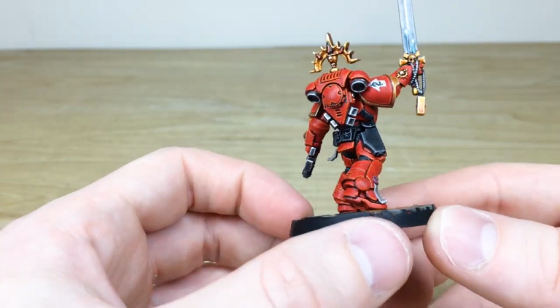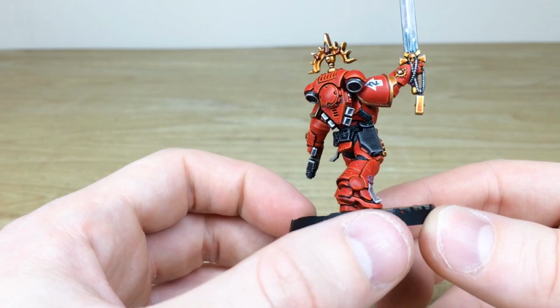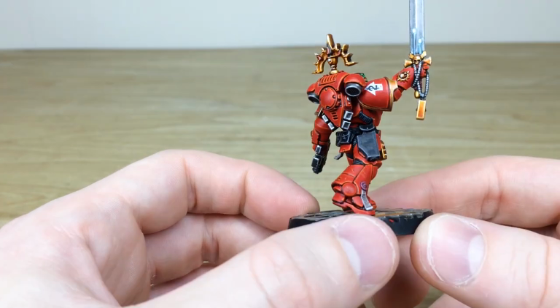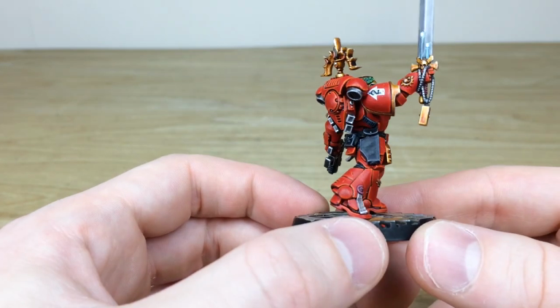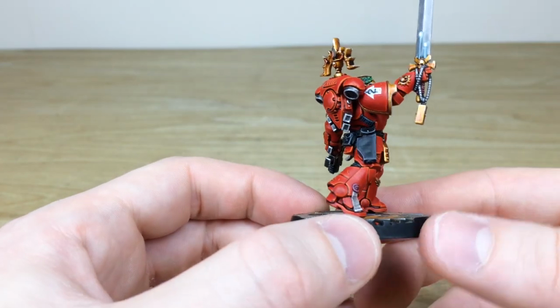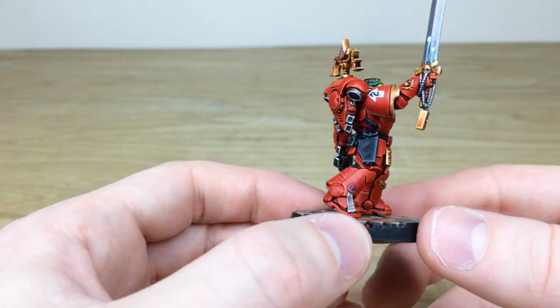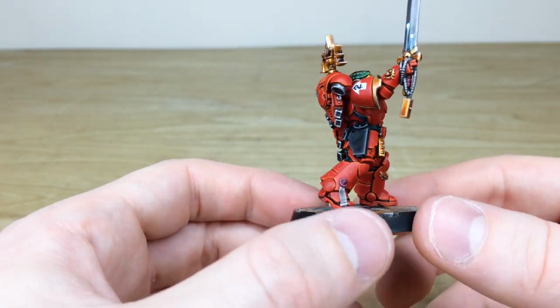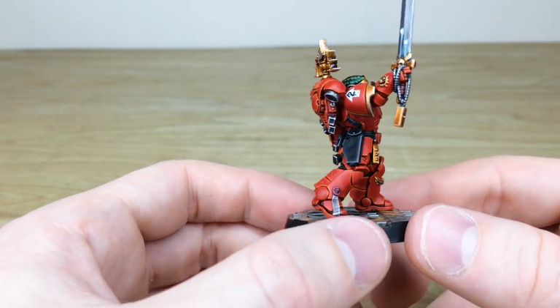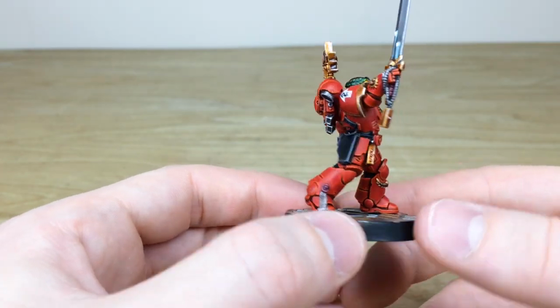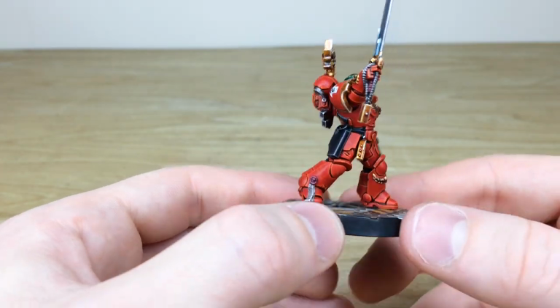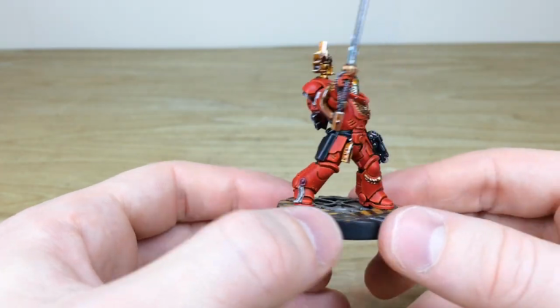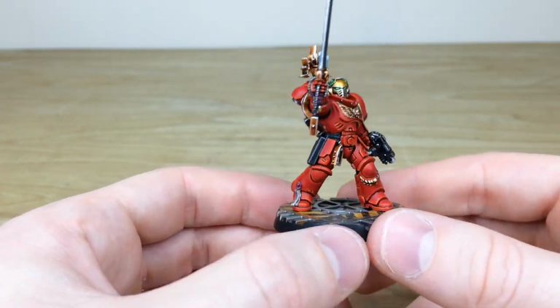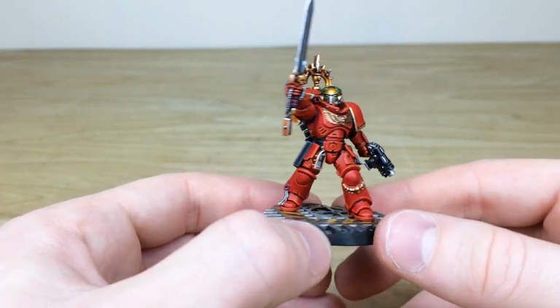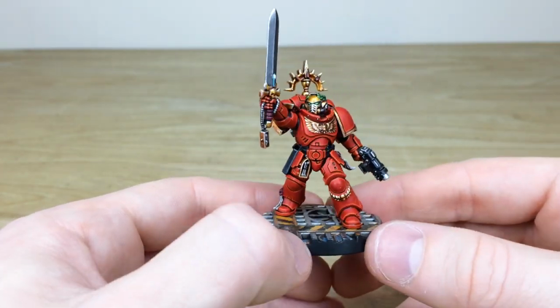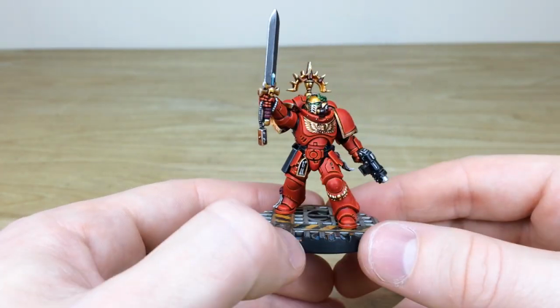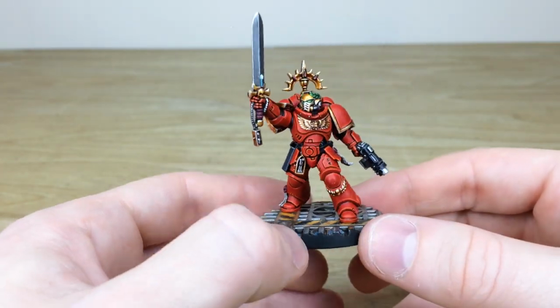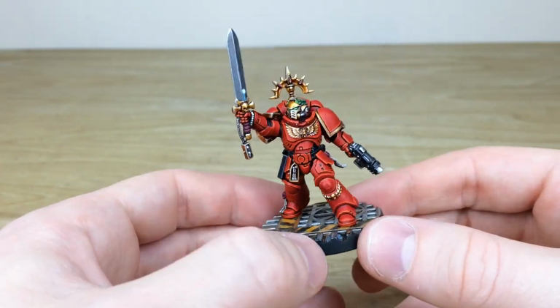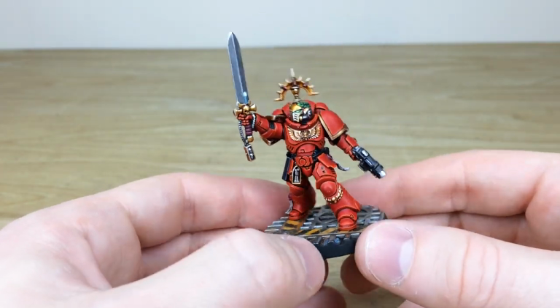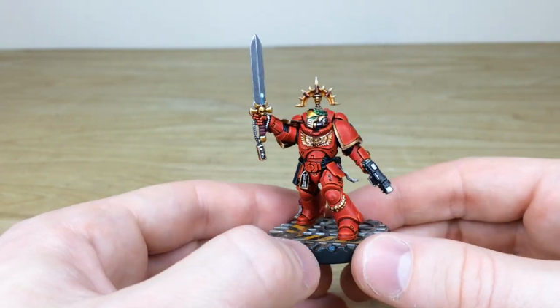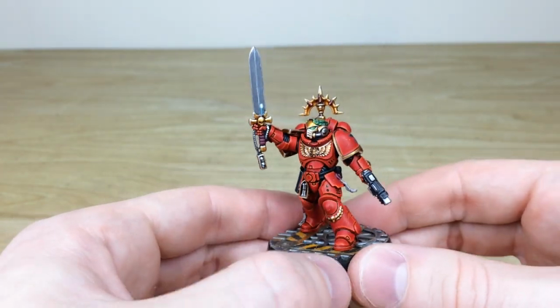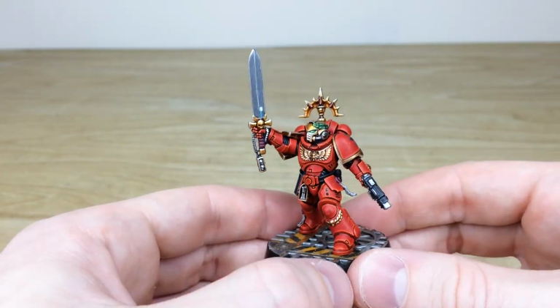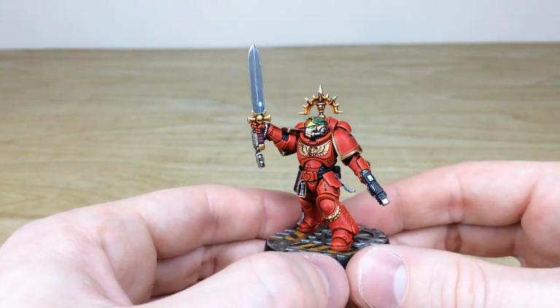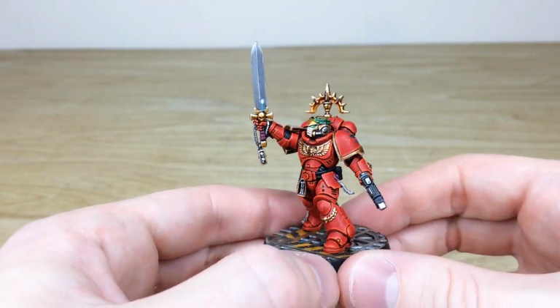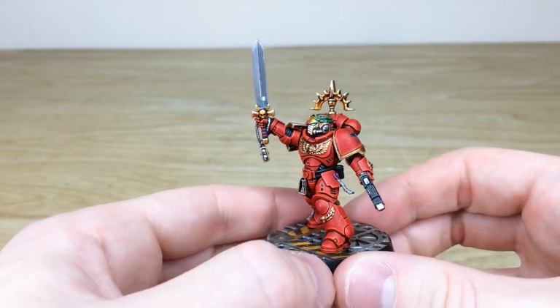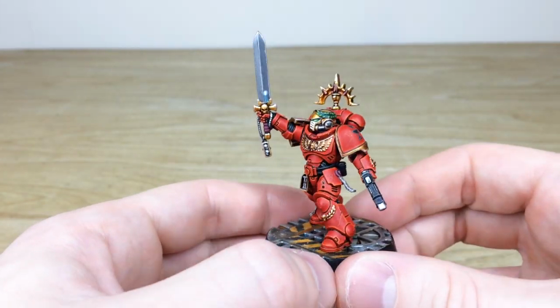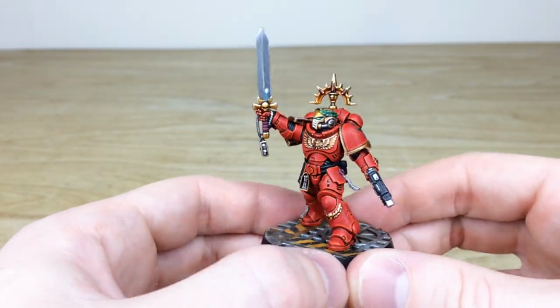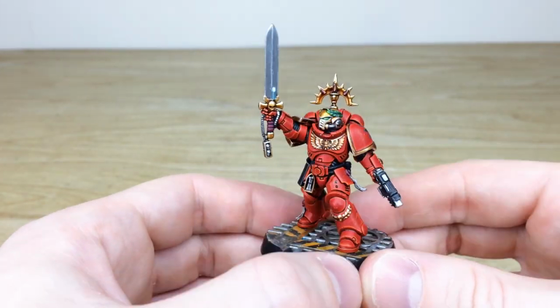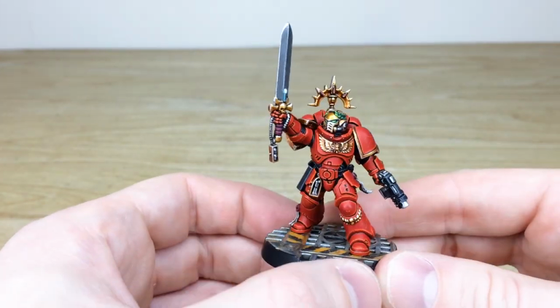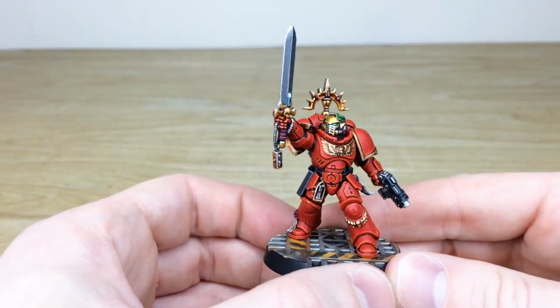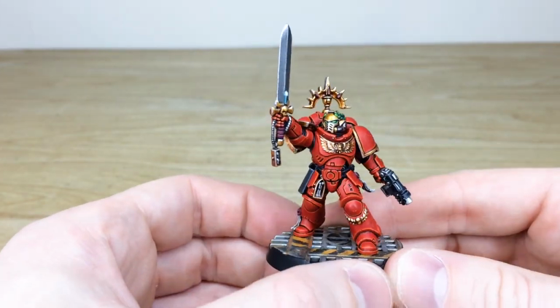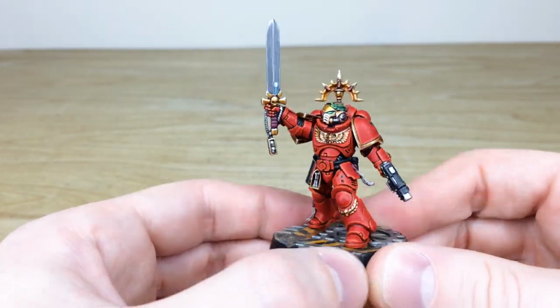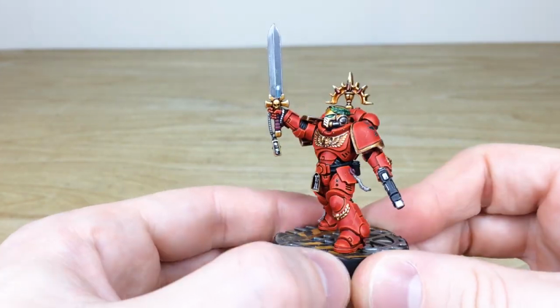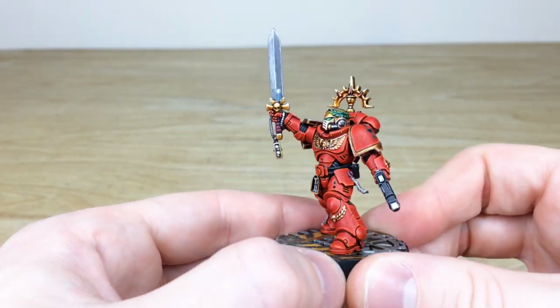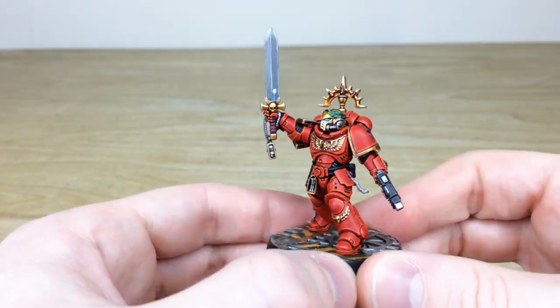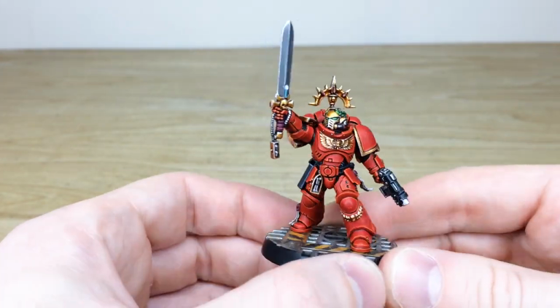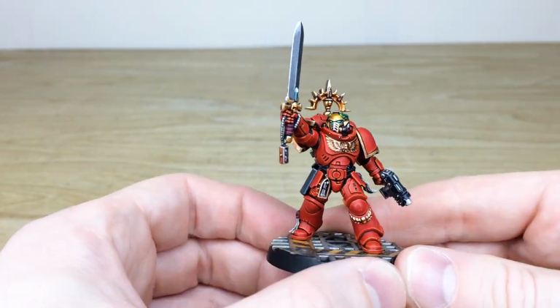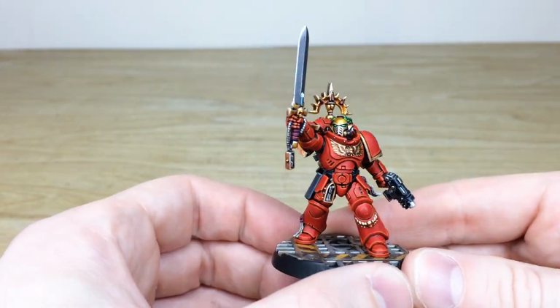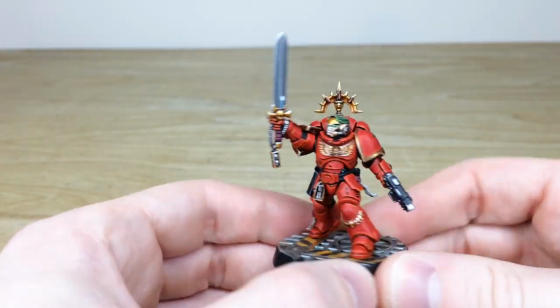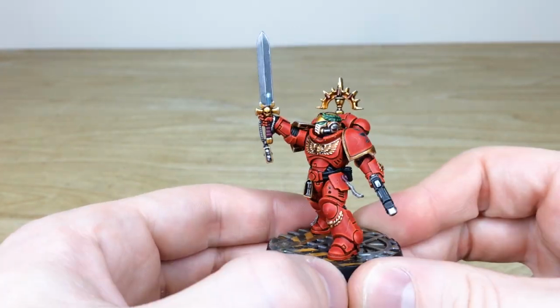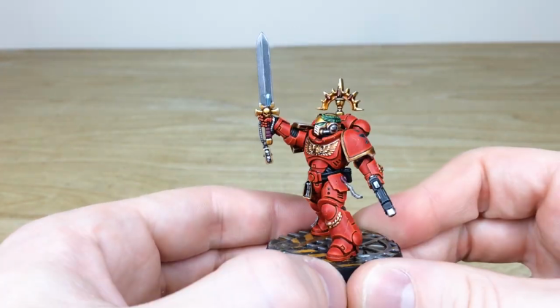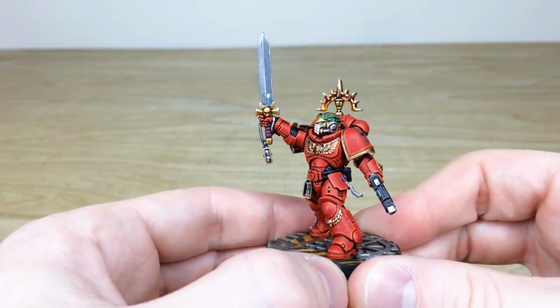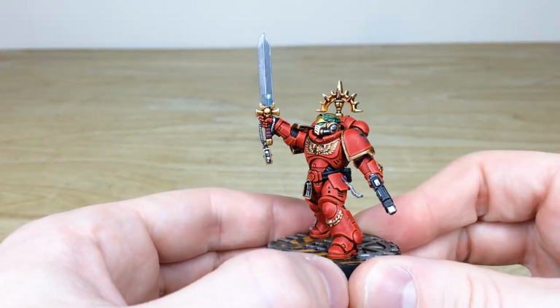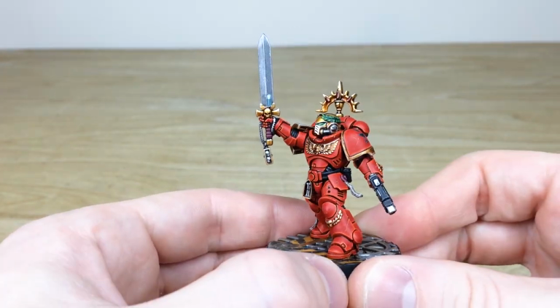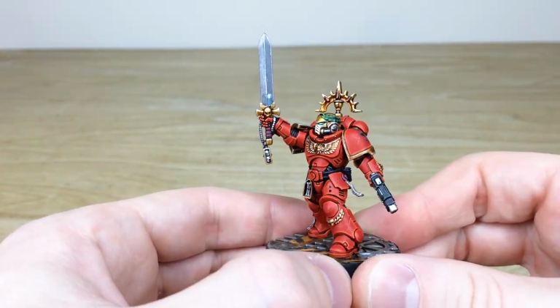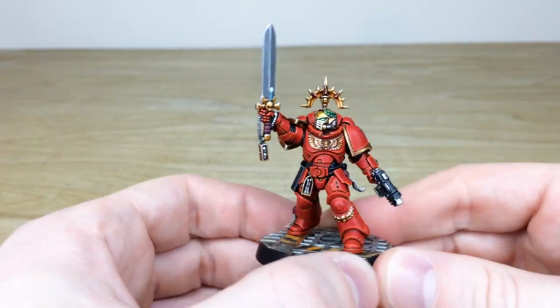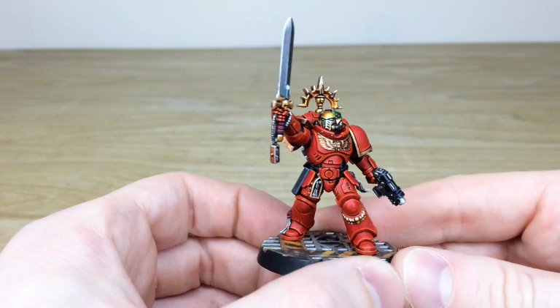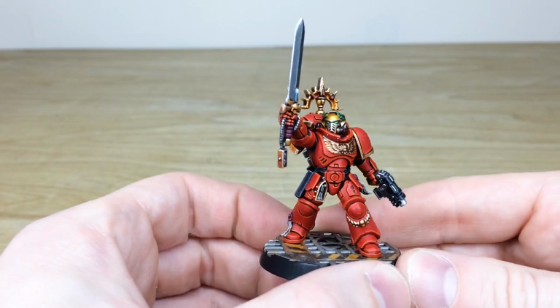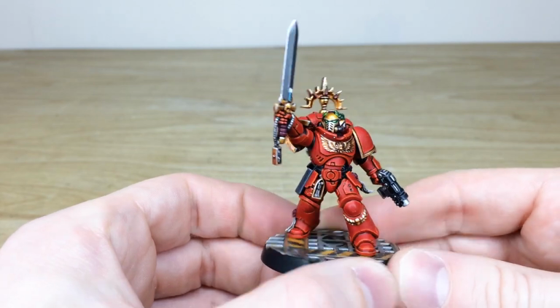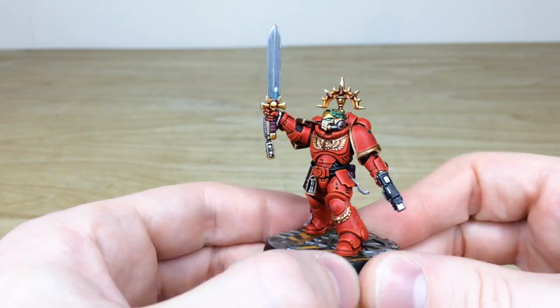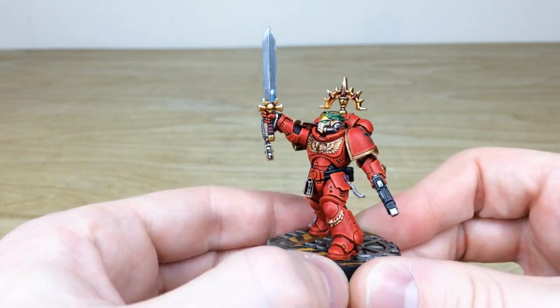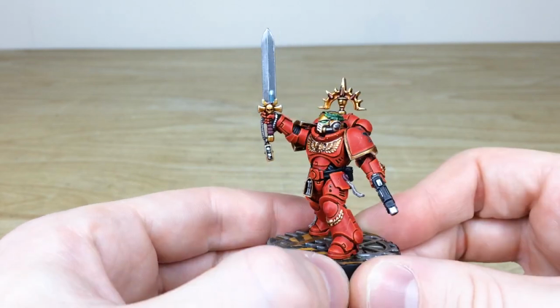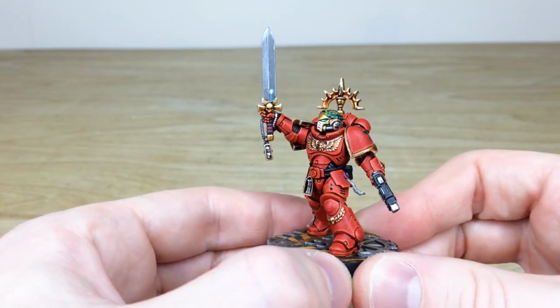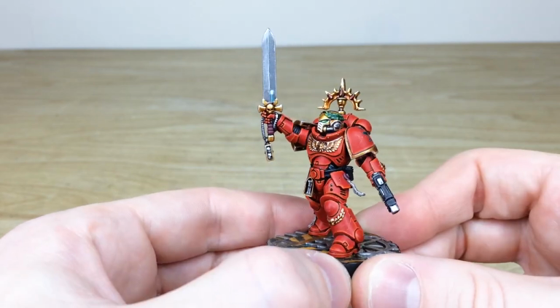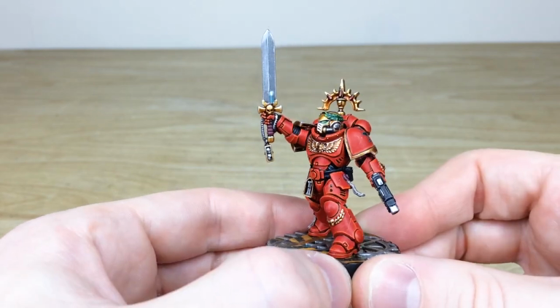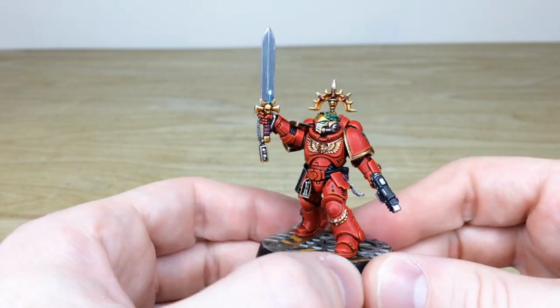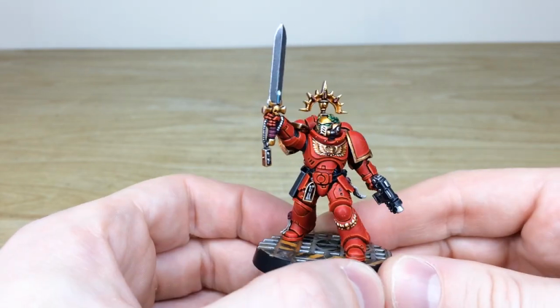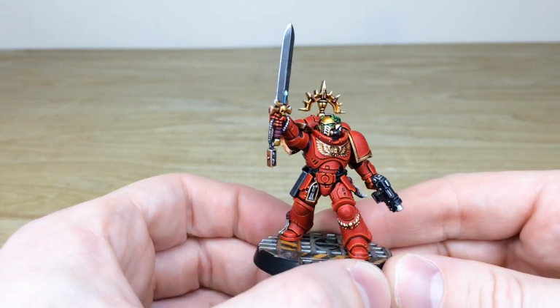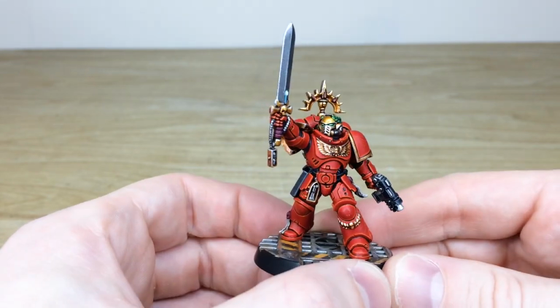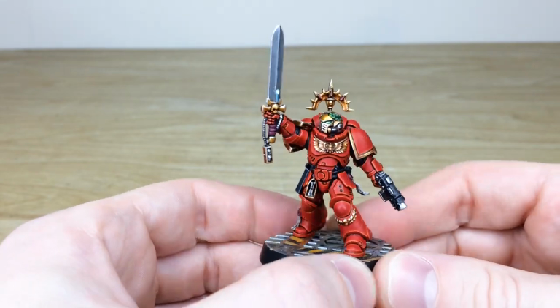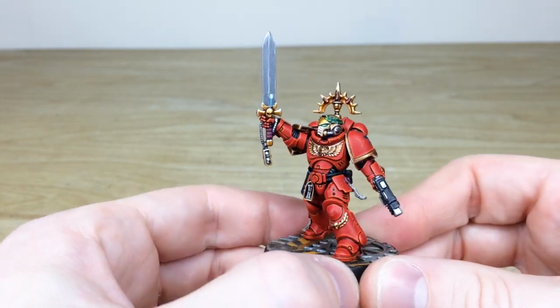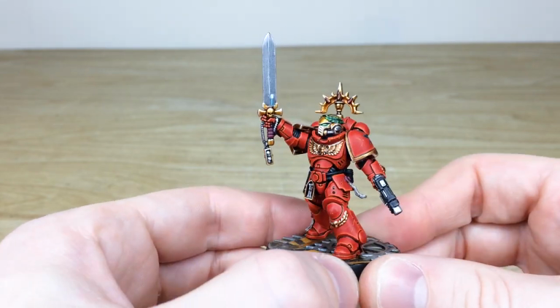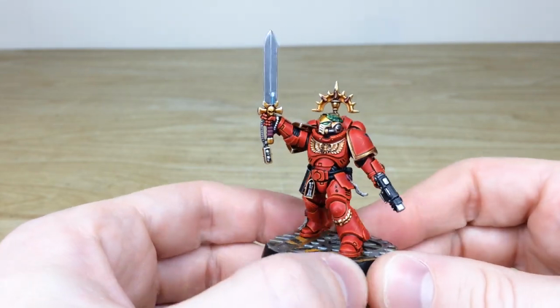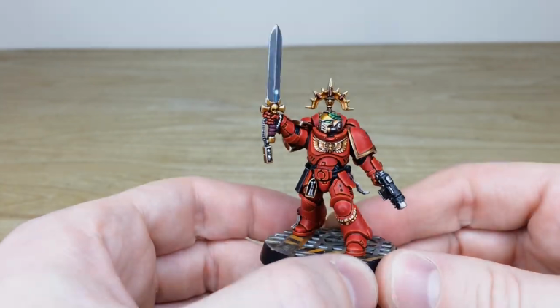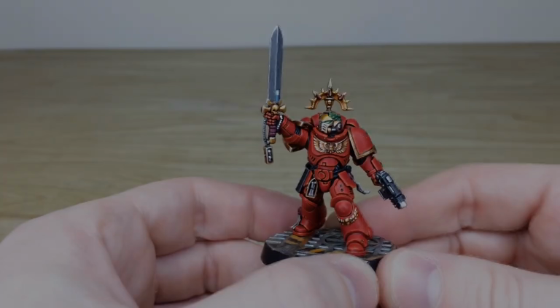I absolutely love this model — really cool pose, as I've already said, and painted in a very, very good color scheme as well.